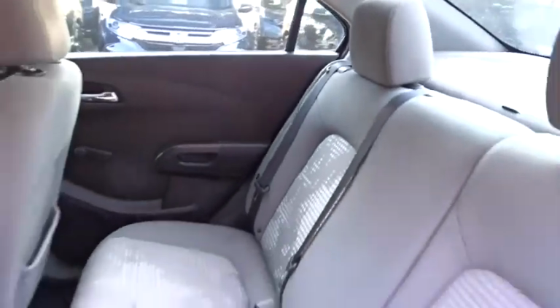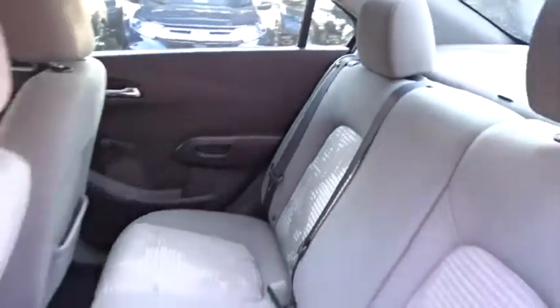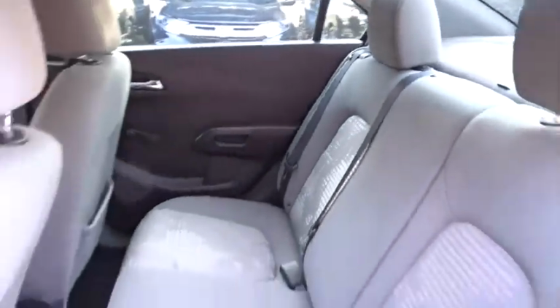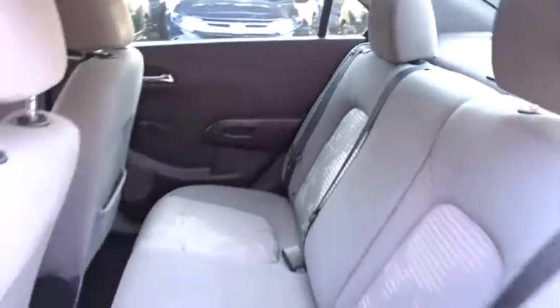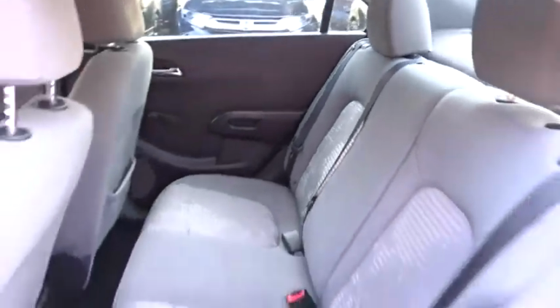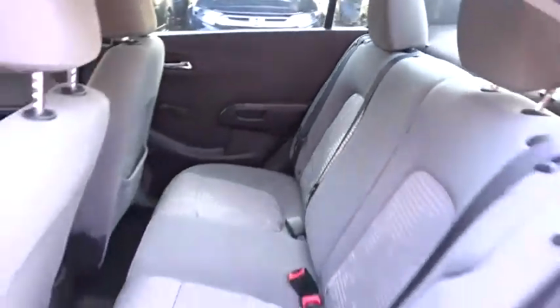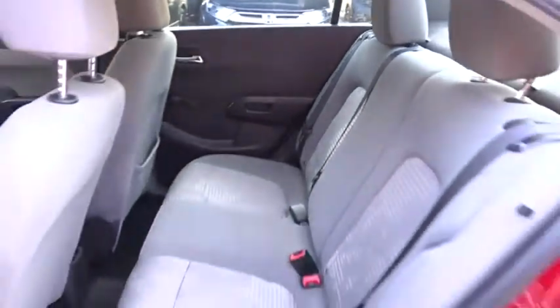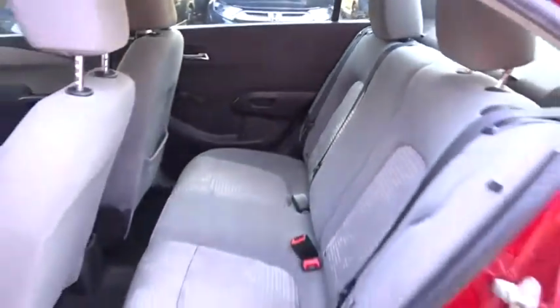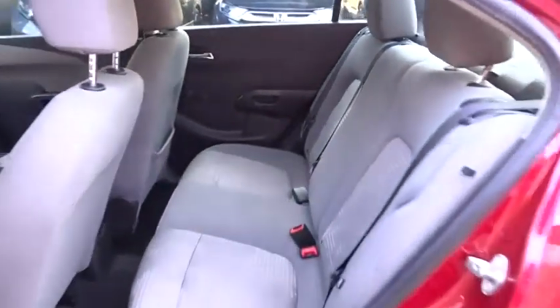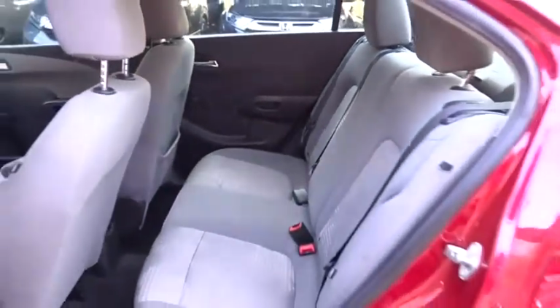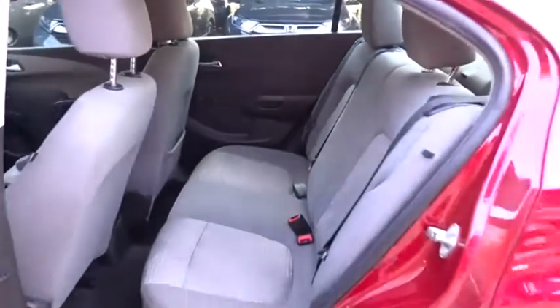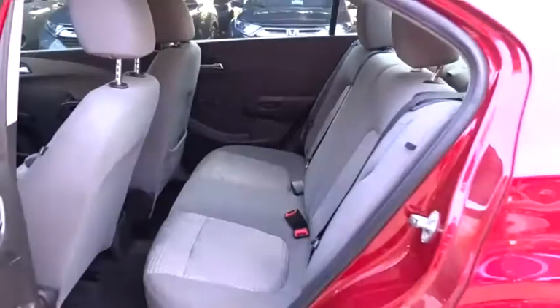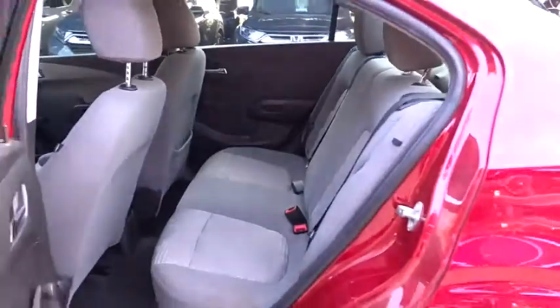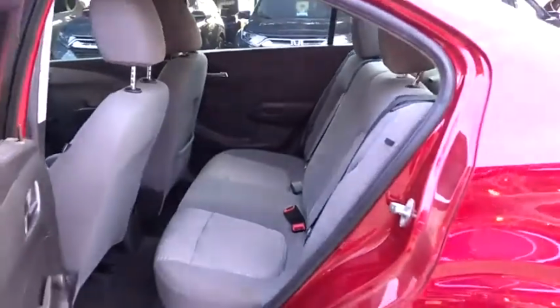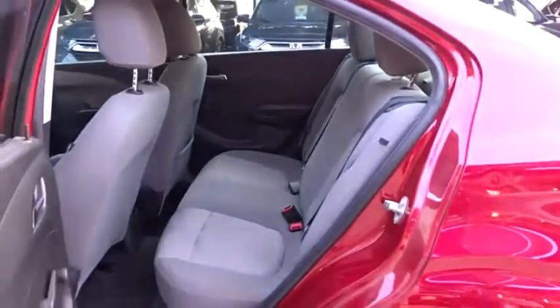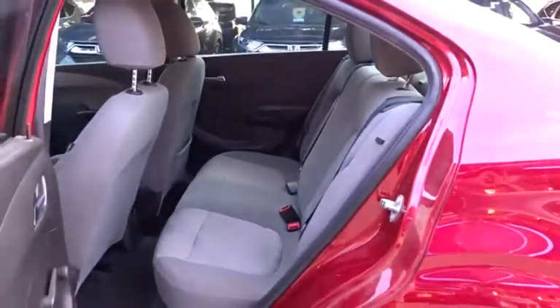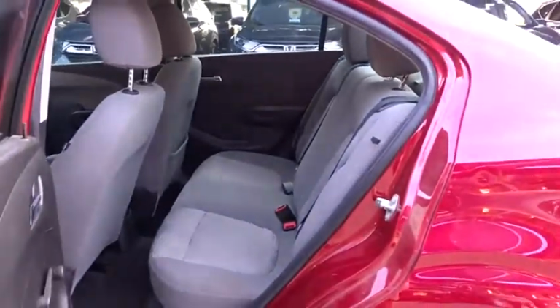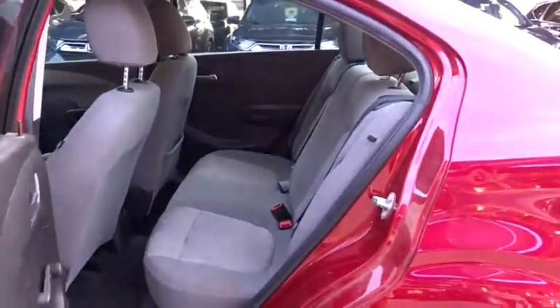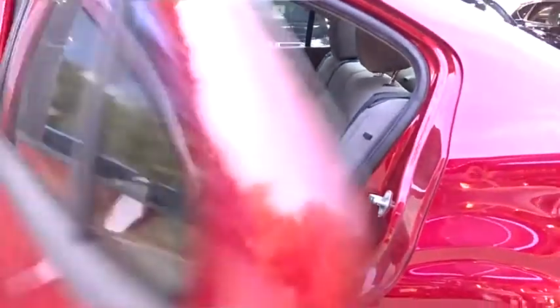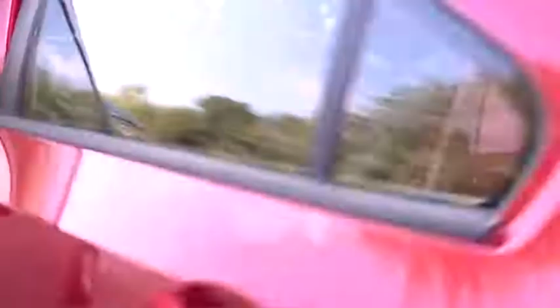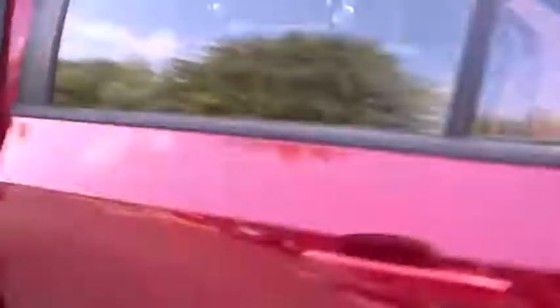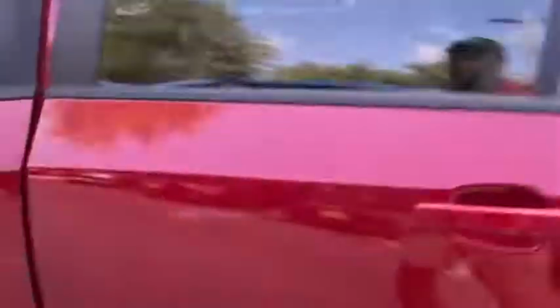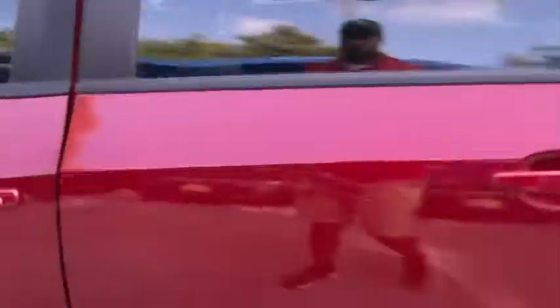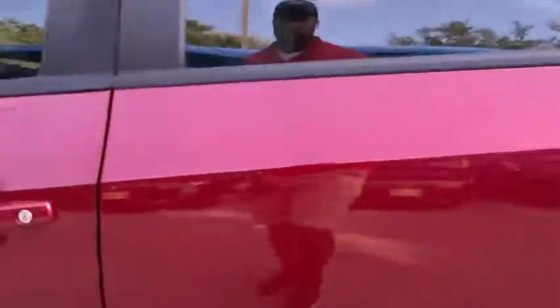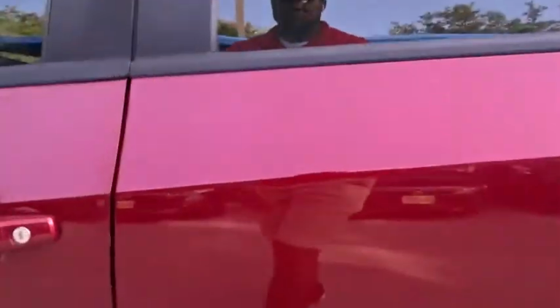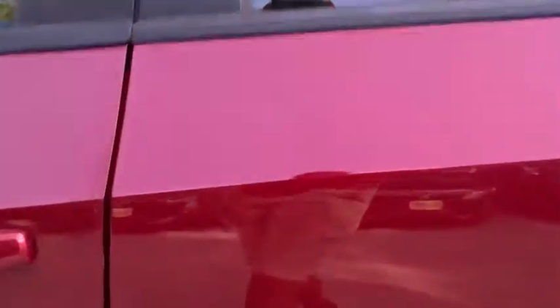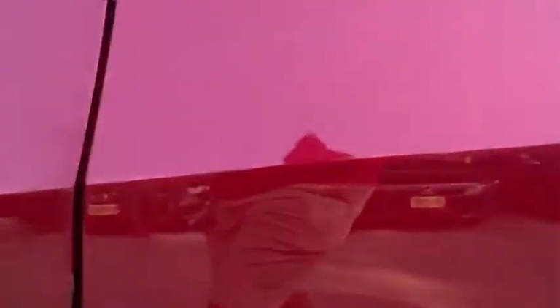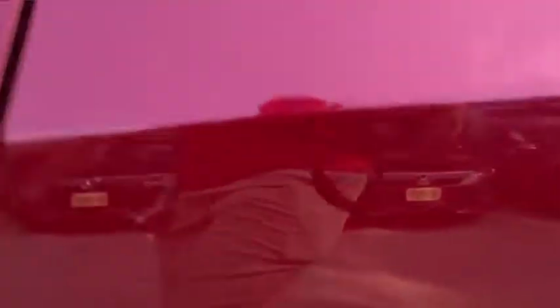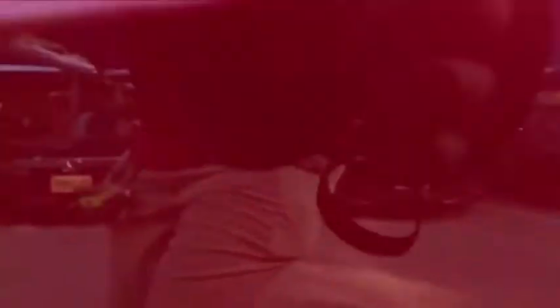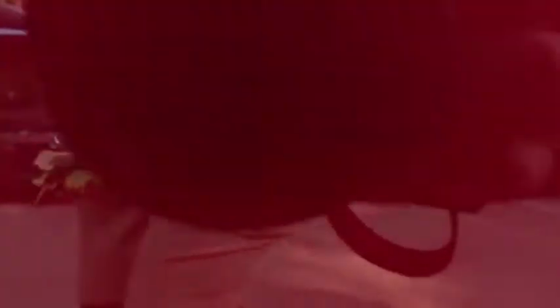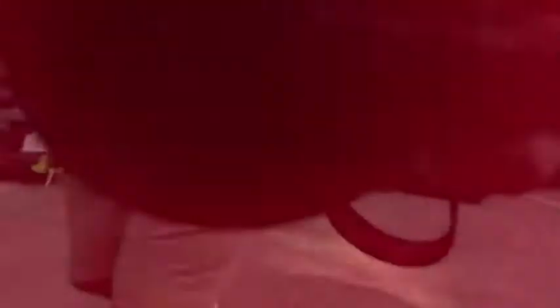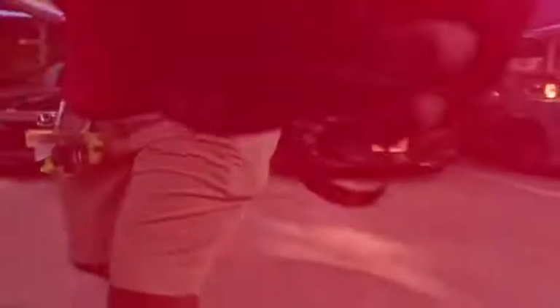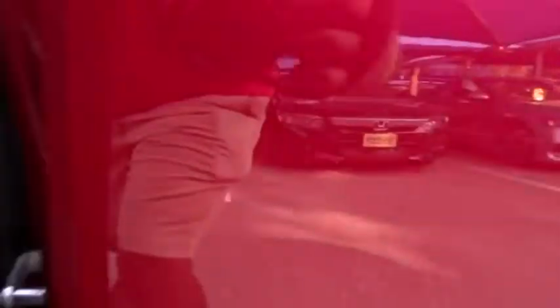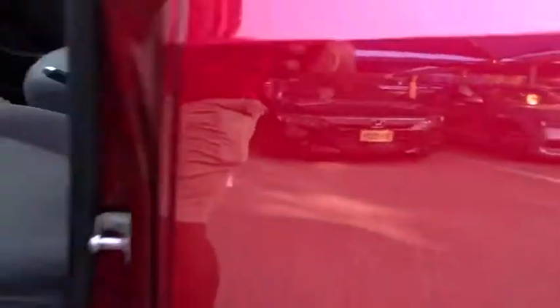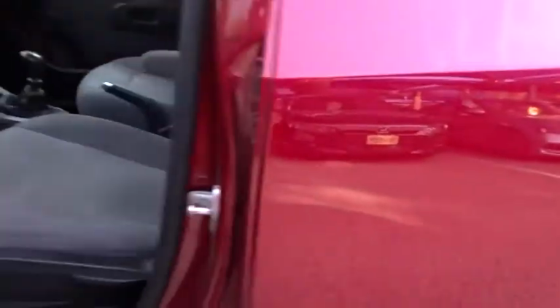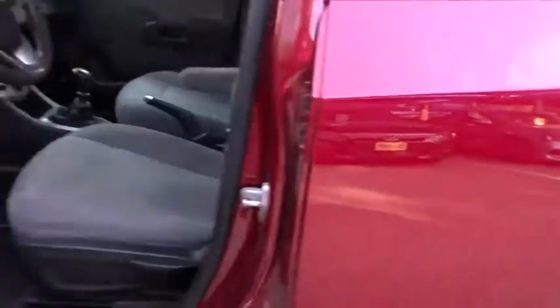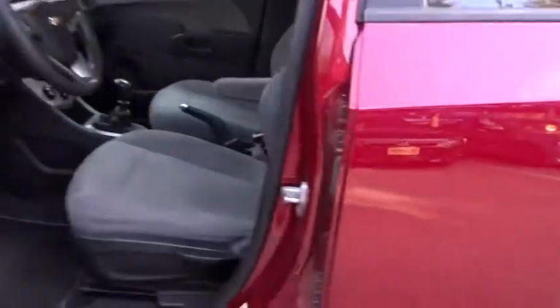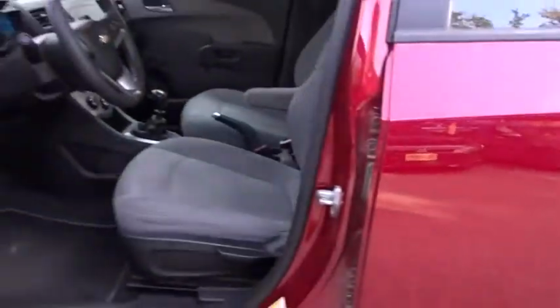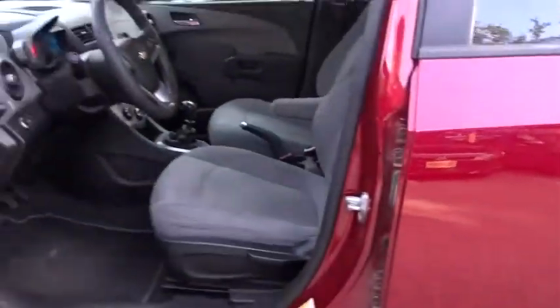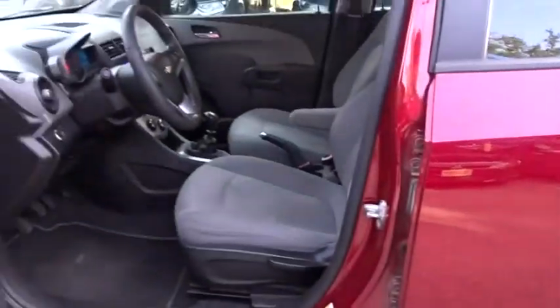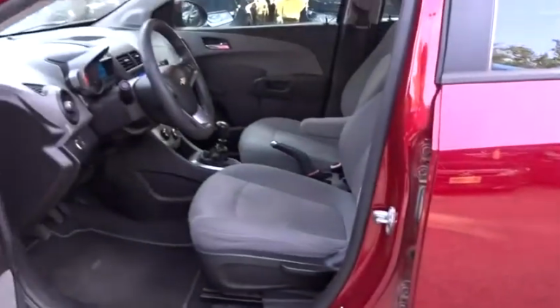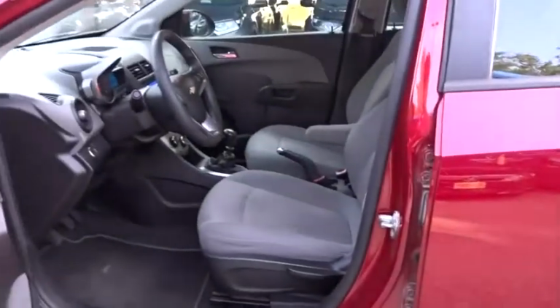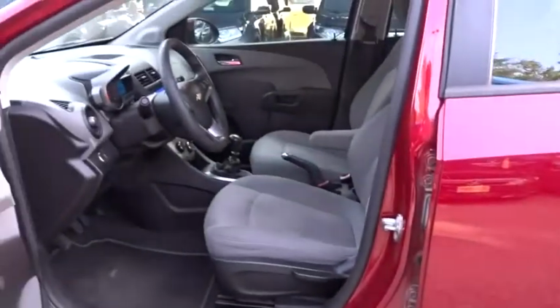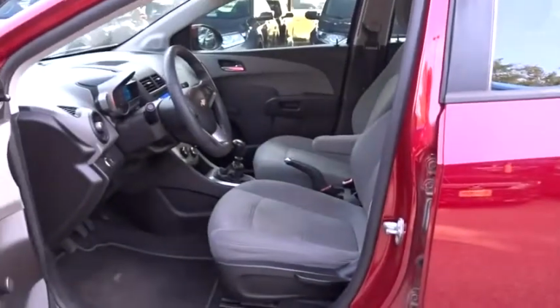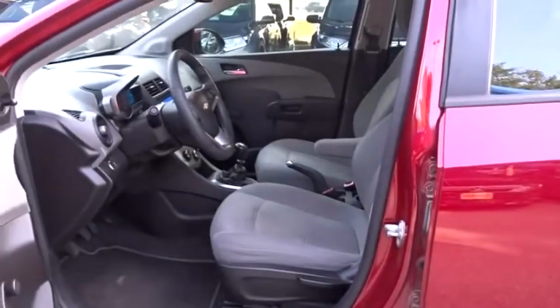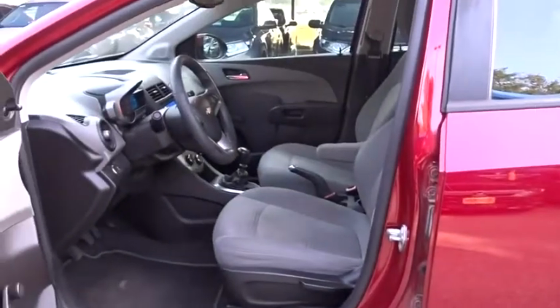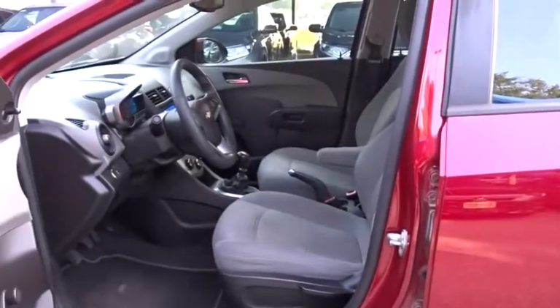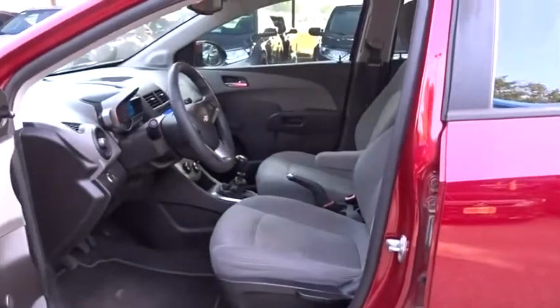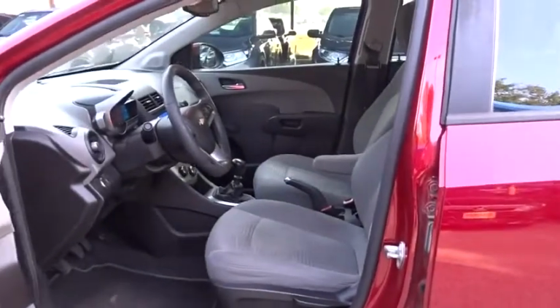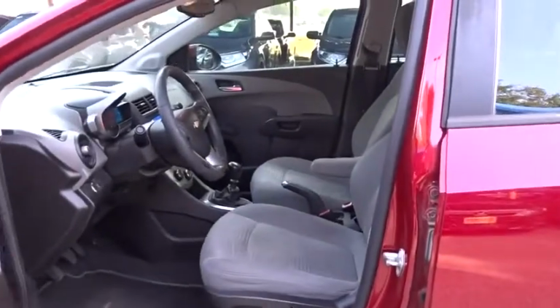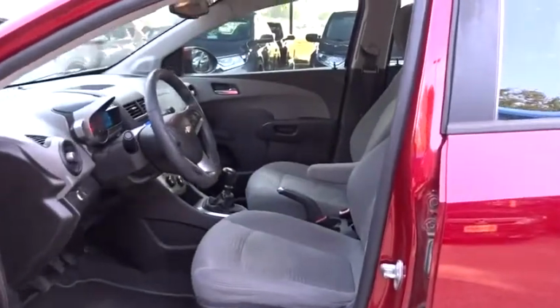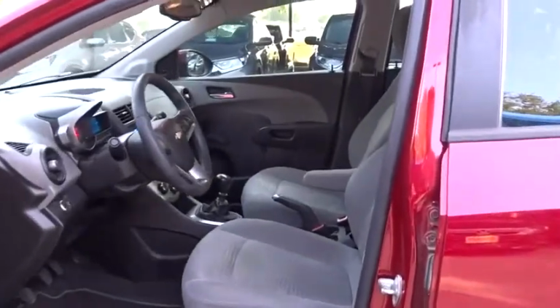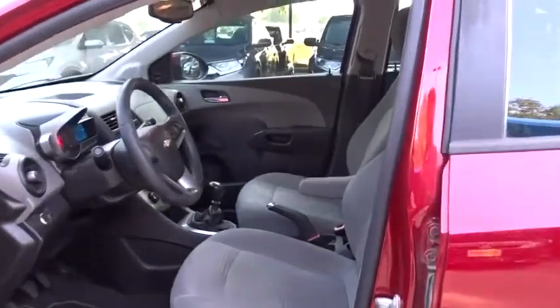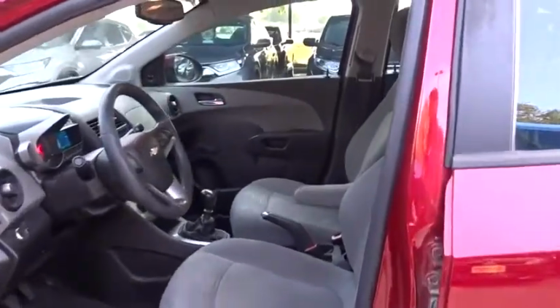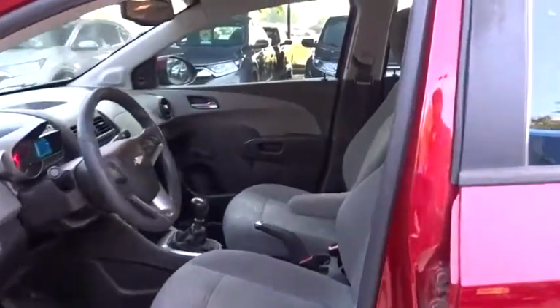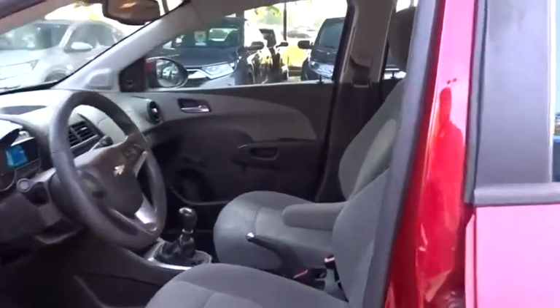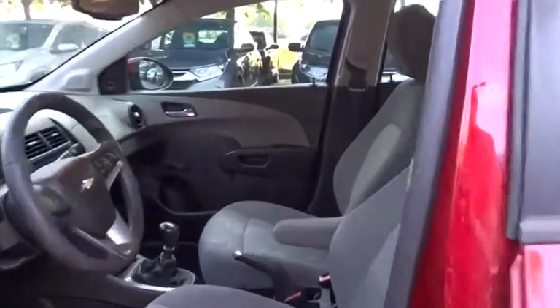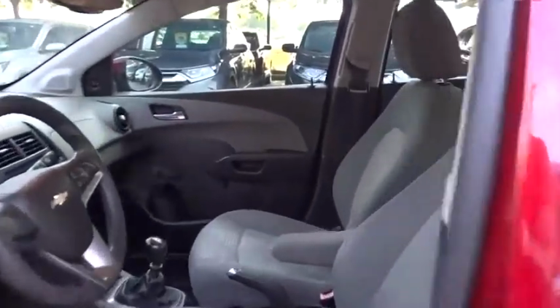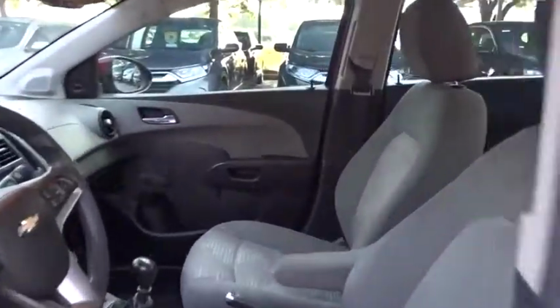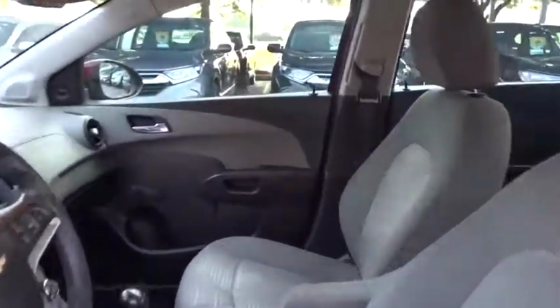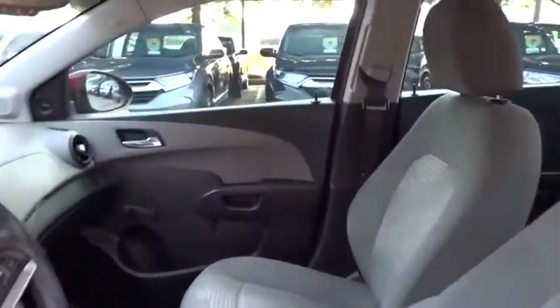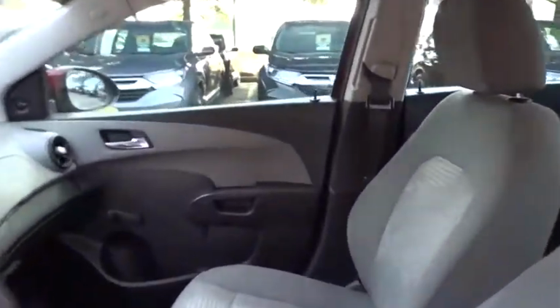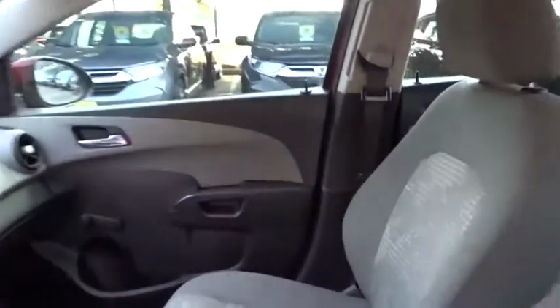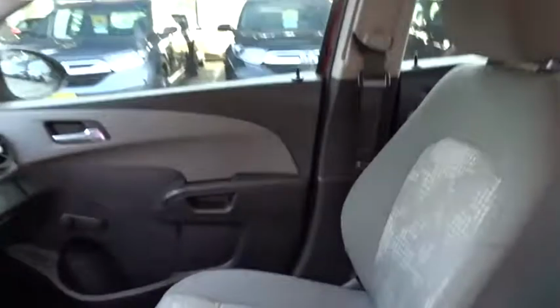Passenger airbag, child safety locks, bucket seats, compass, trip computer, remote power door locks.